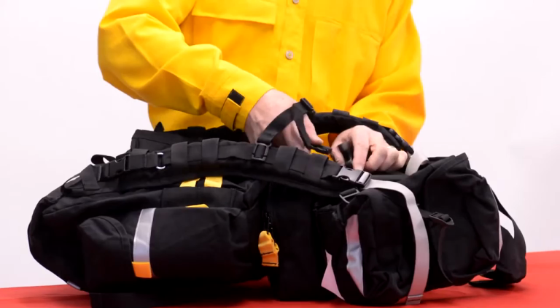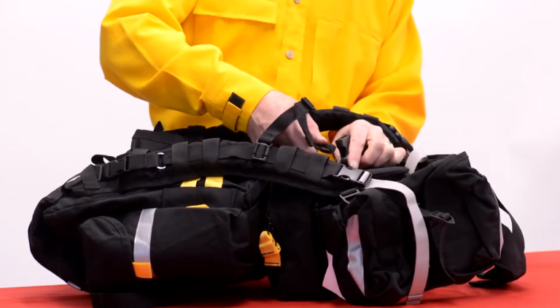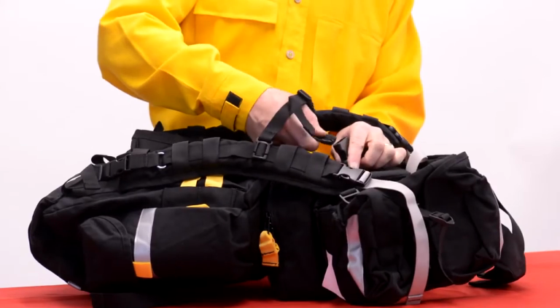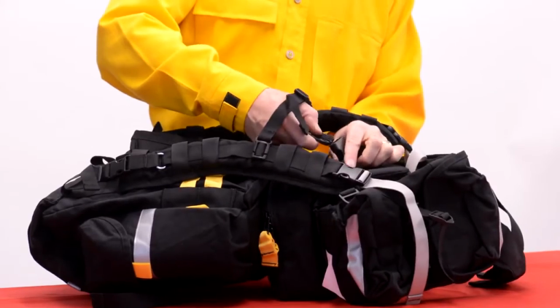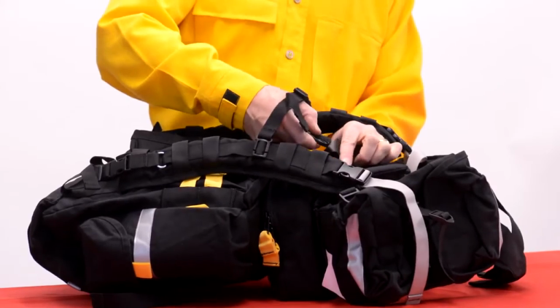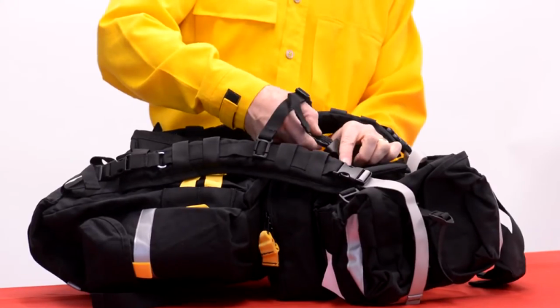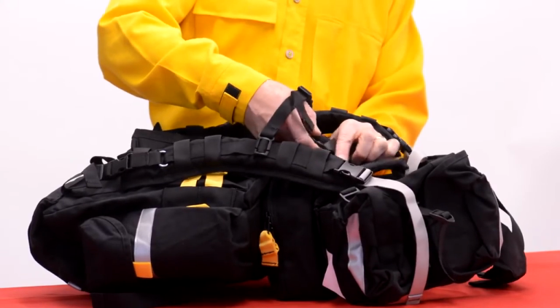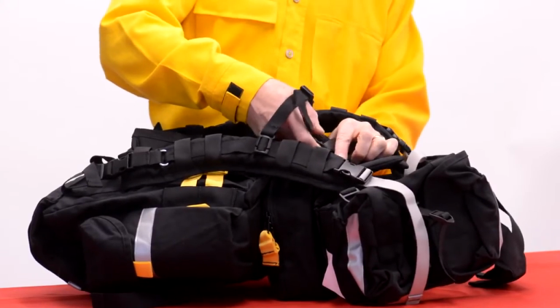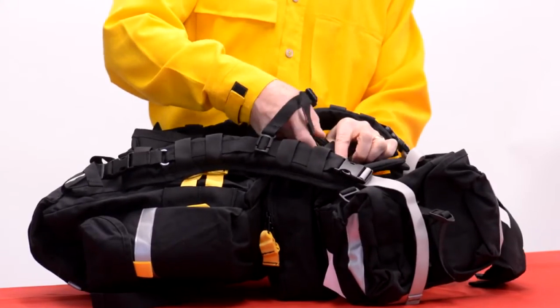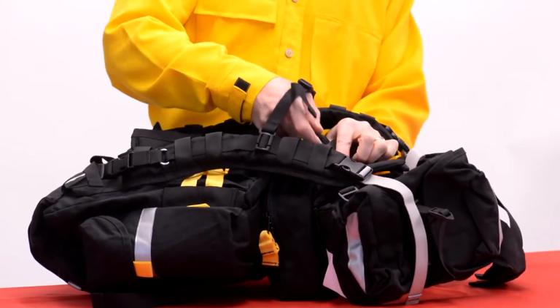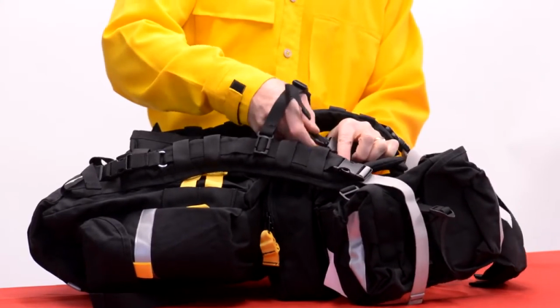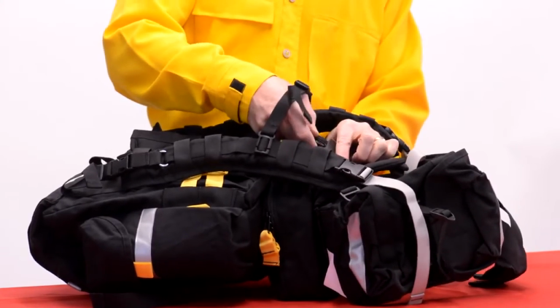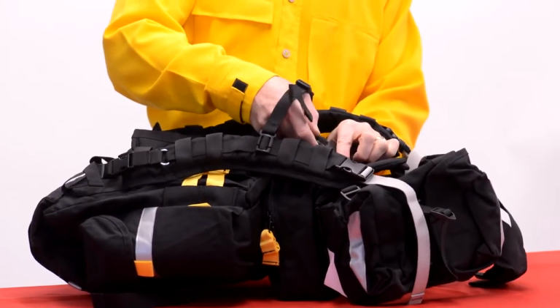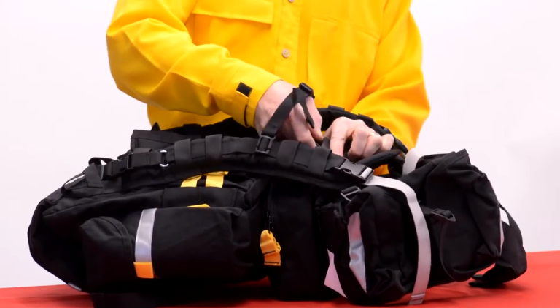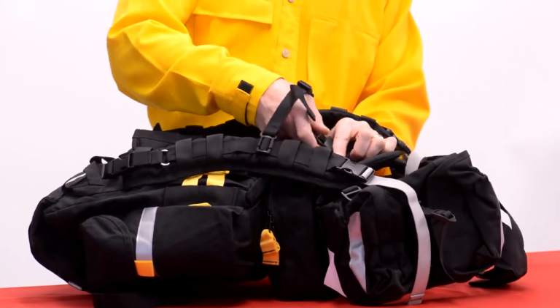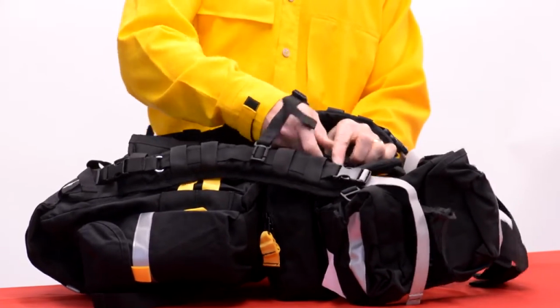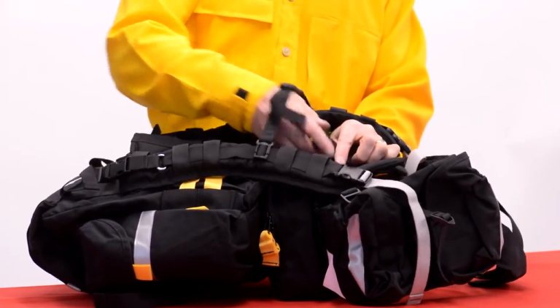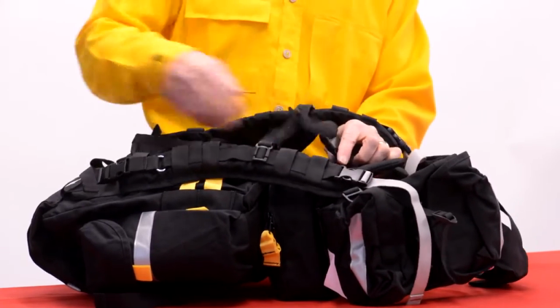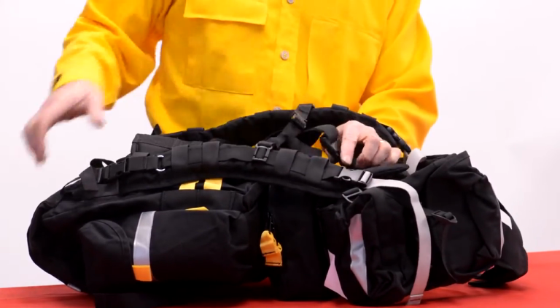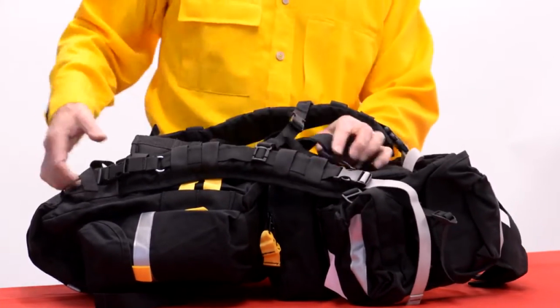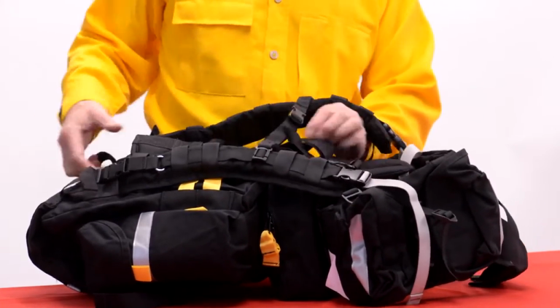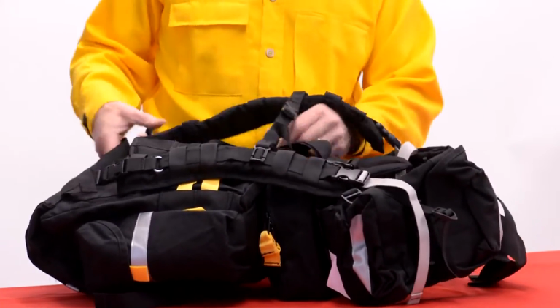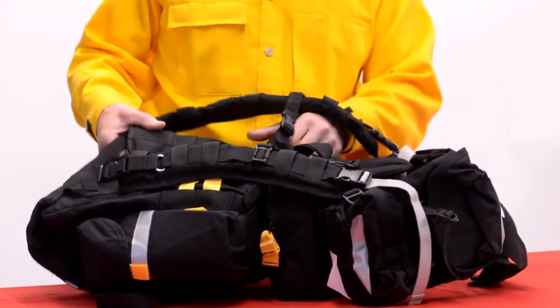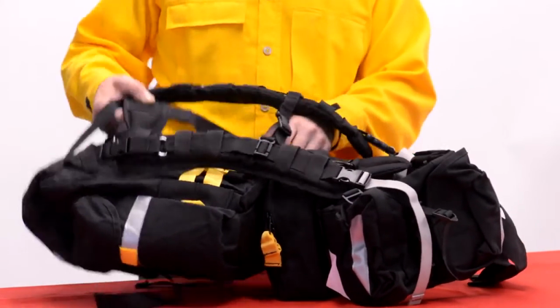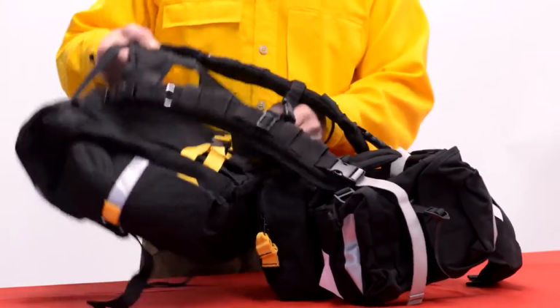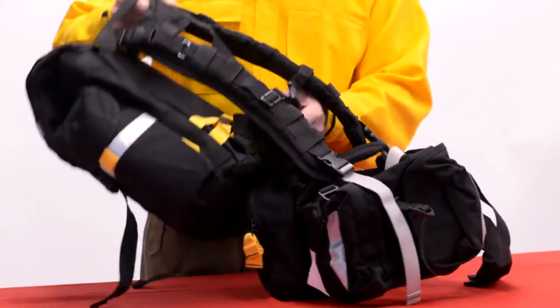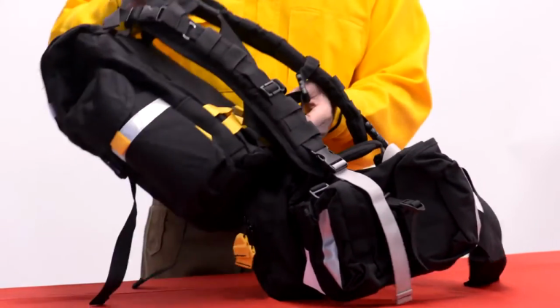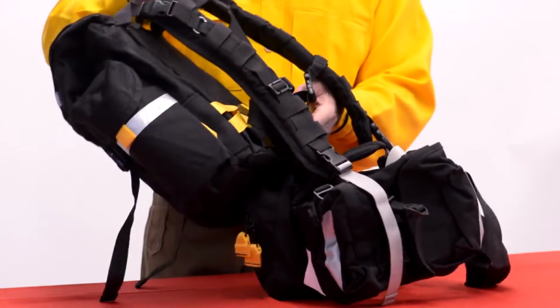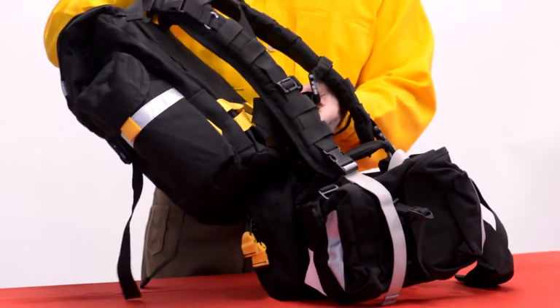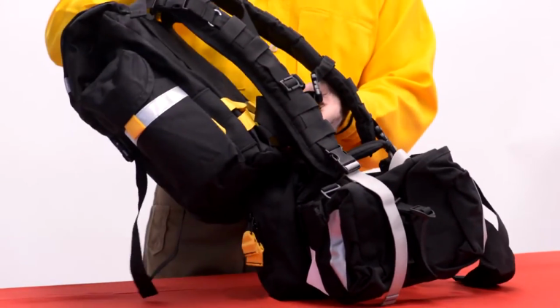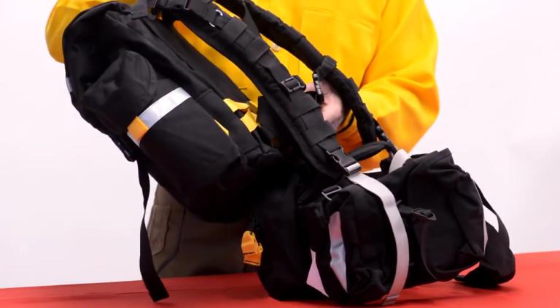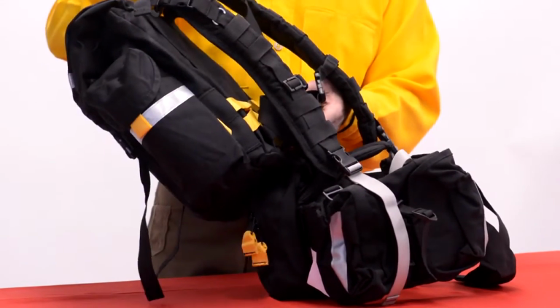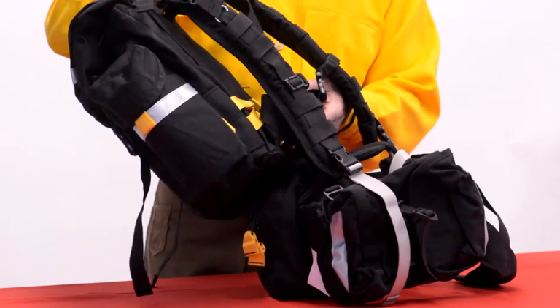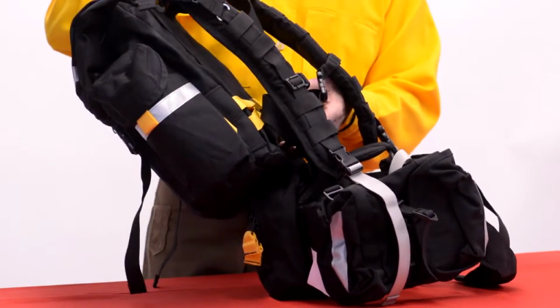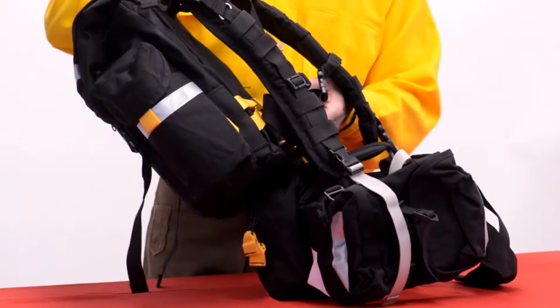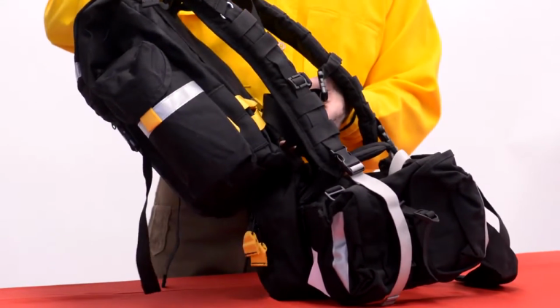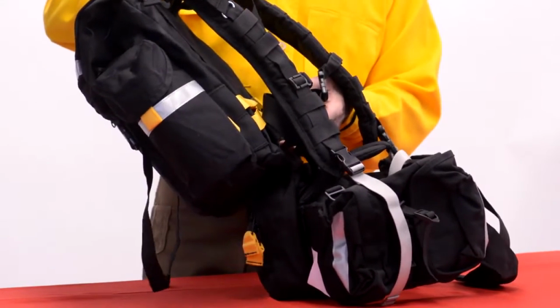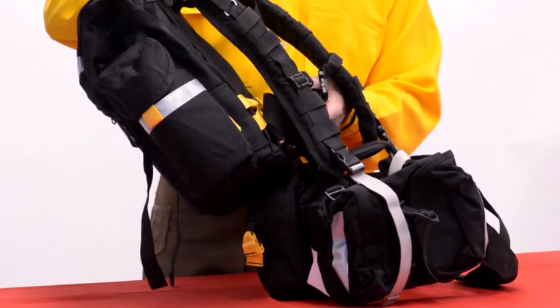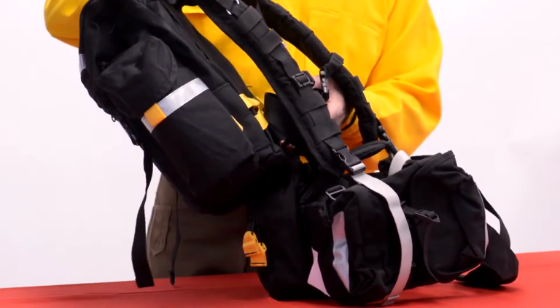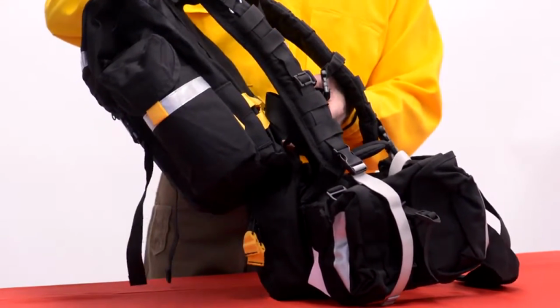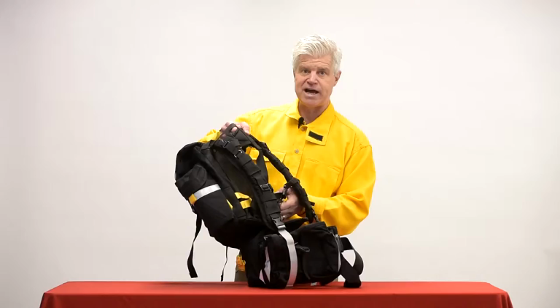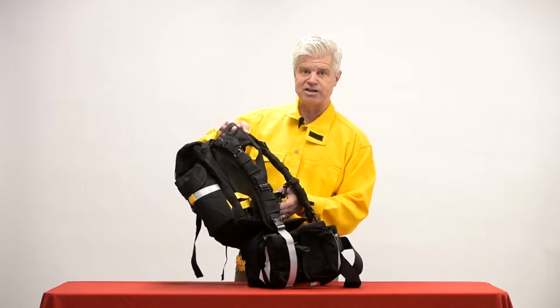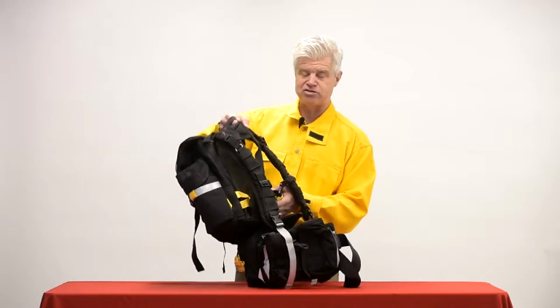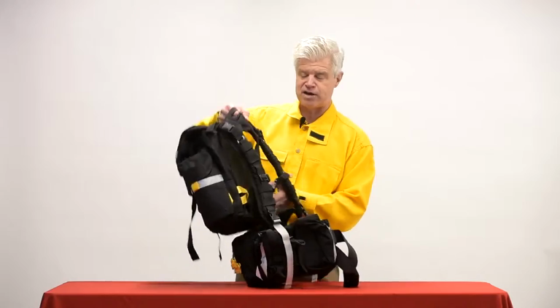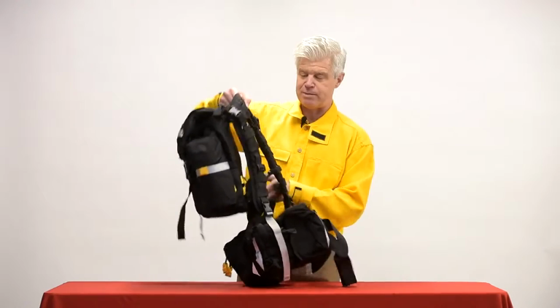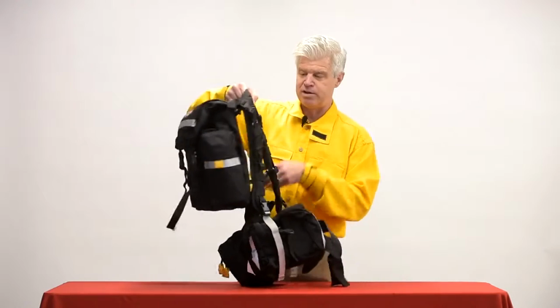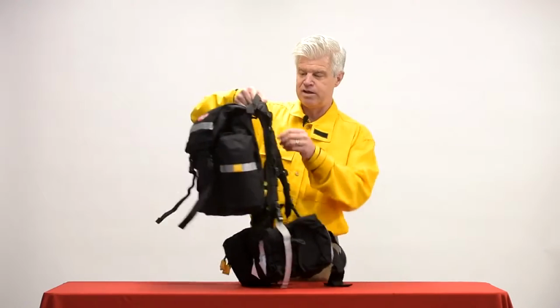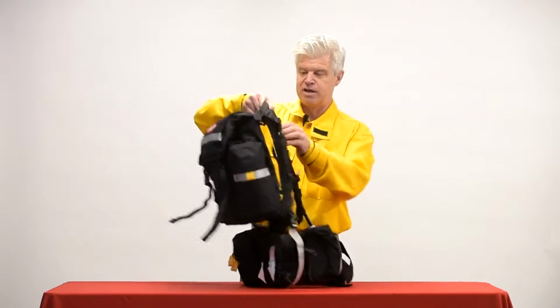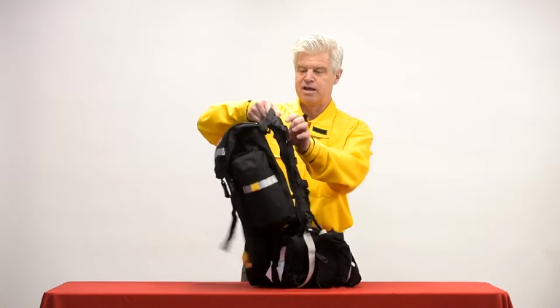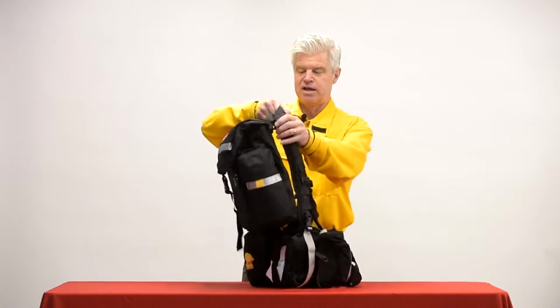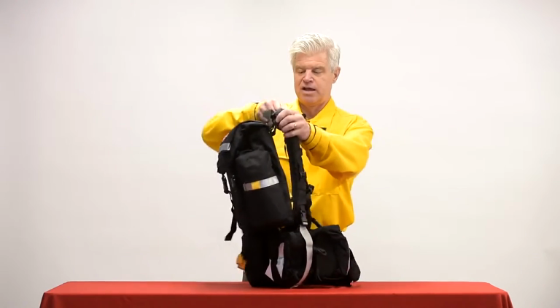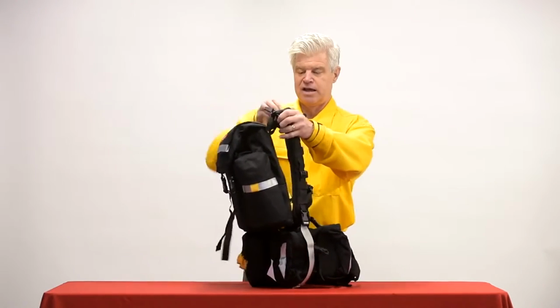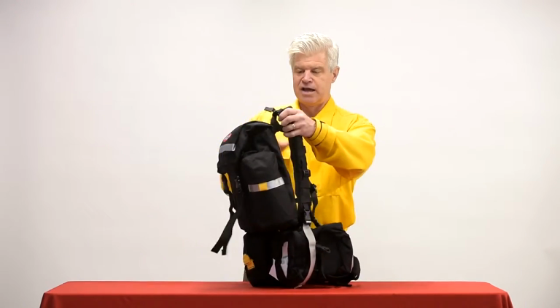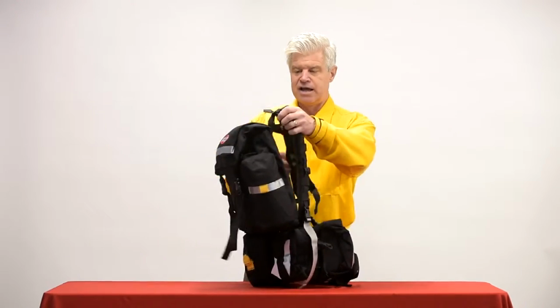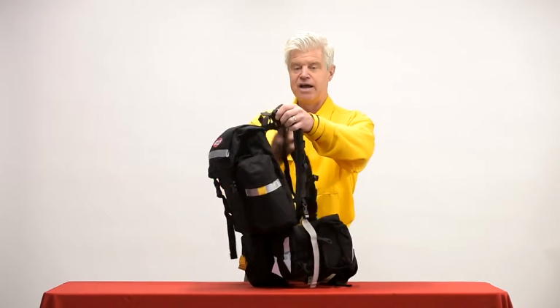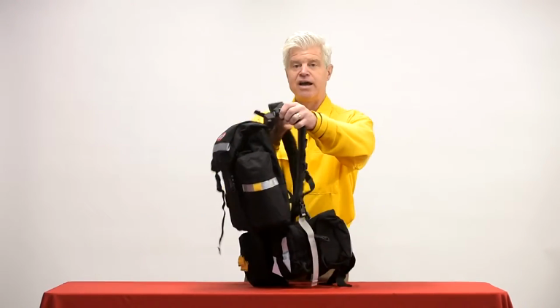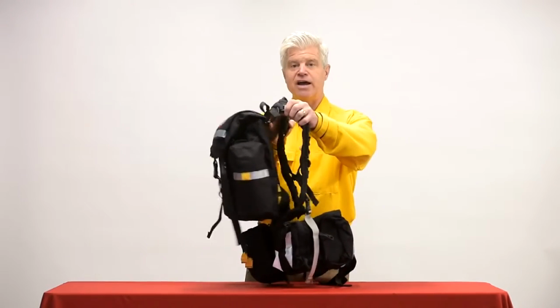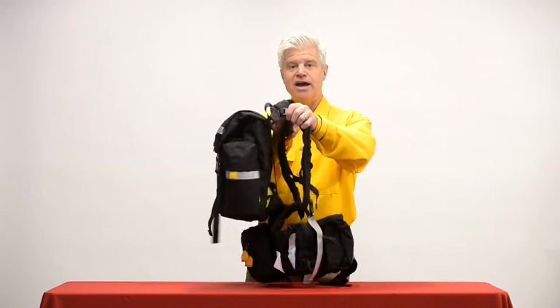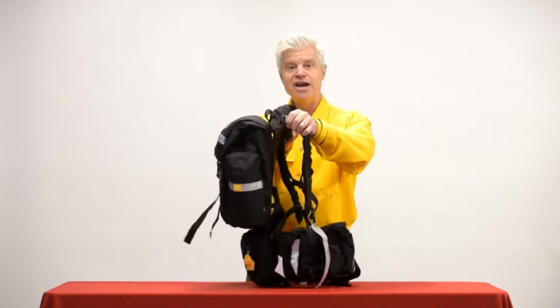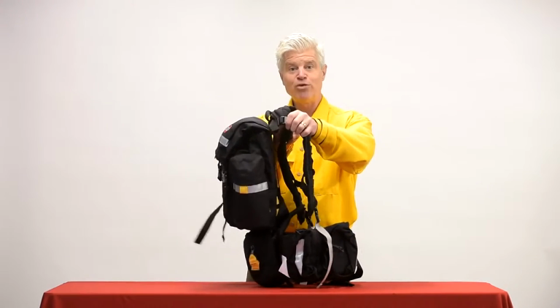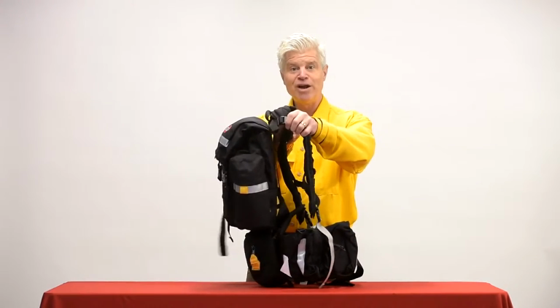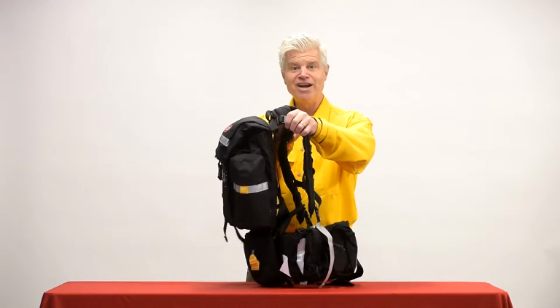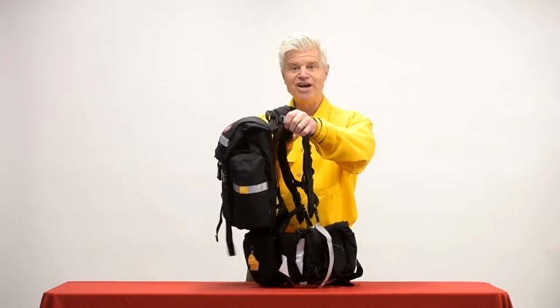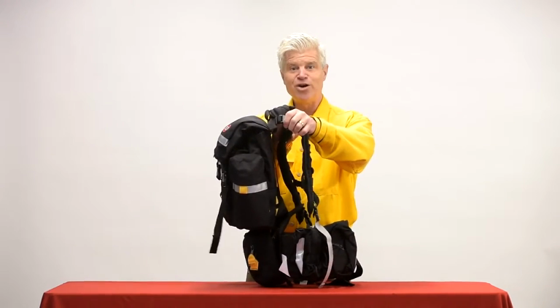Go ahead and clip back into the pack. Now you've secured the bottom of the bag with that black strap and you're ready to go.